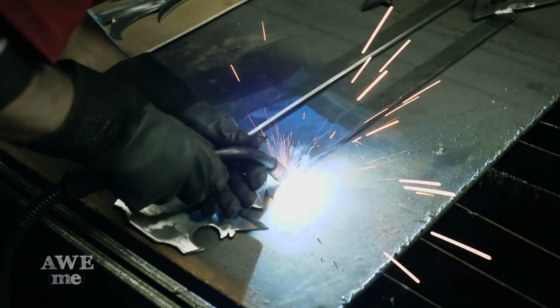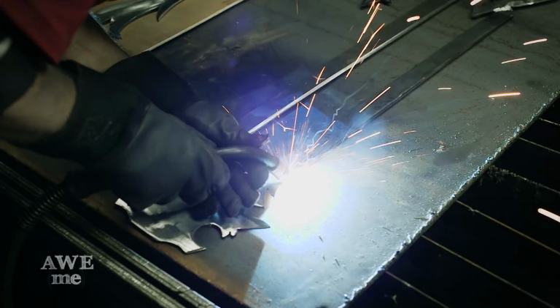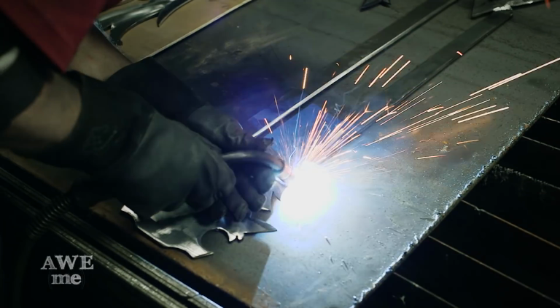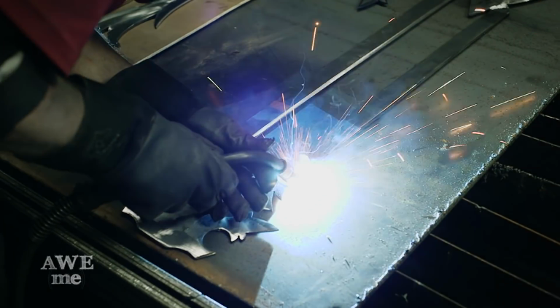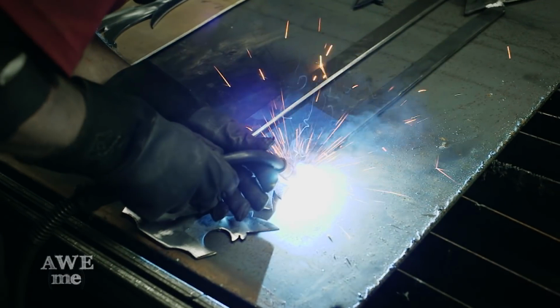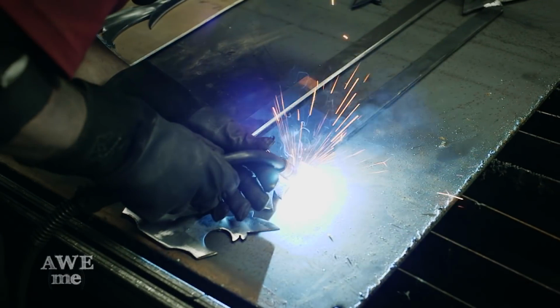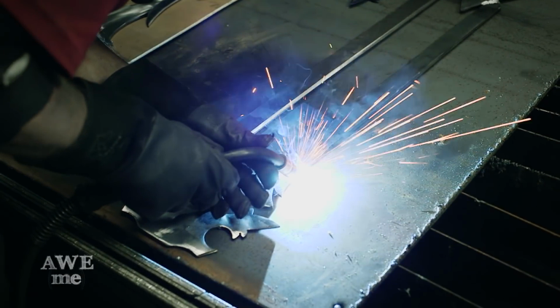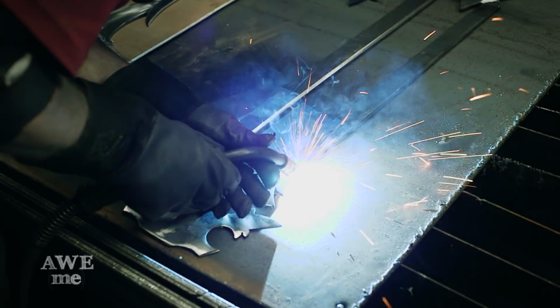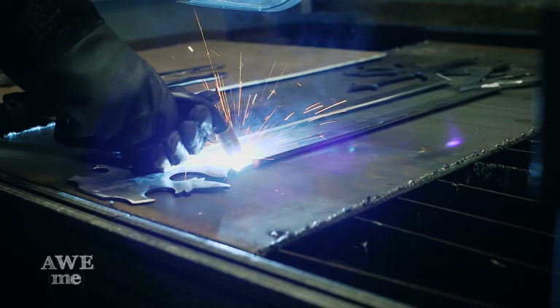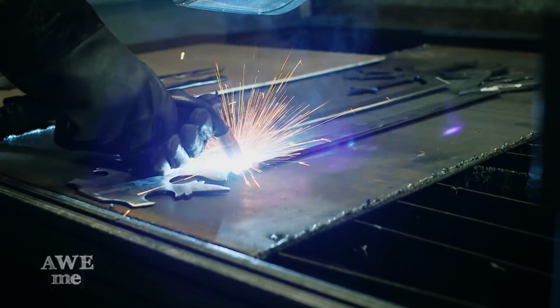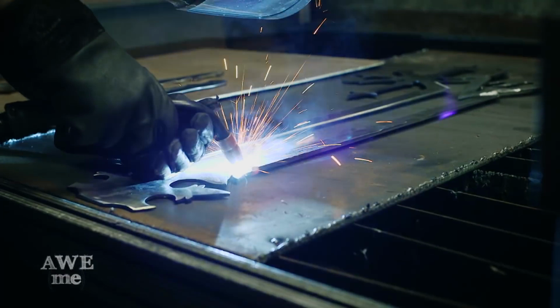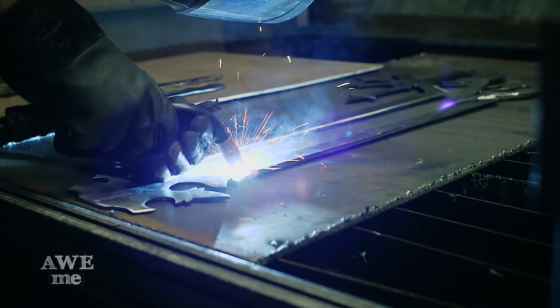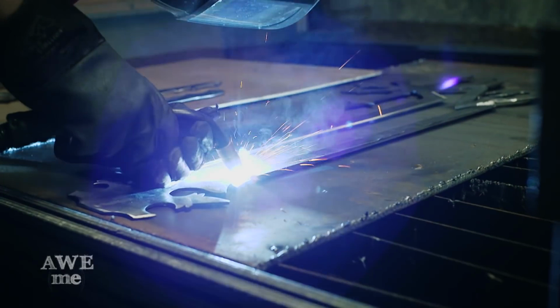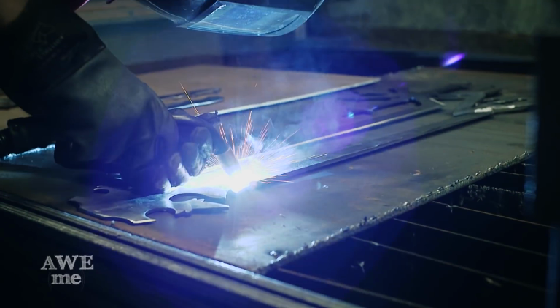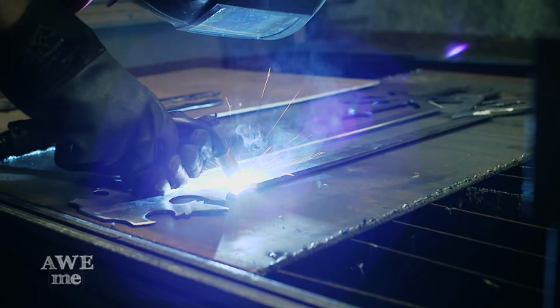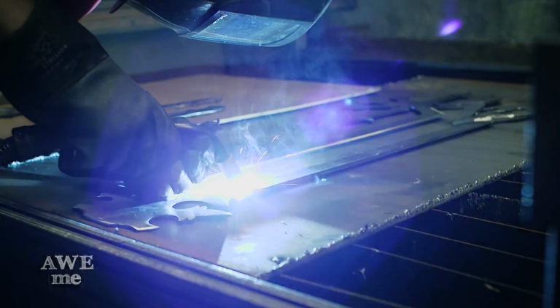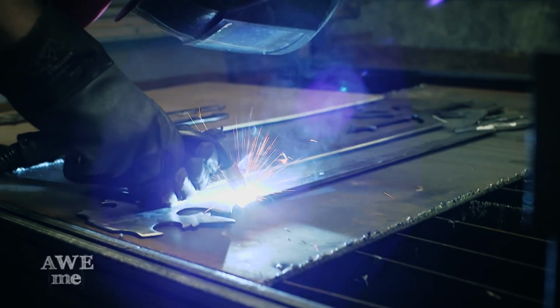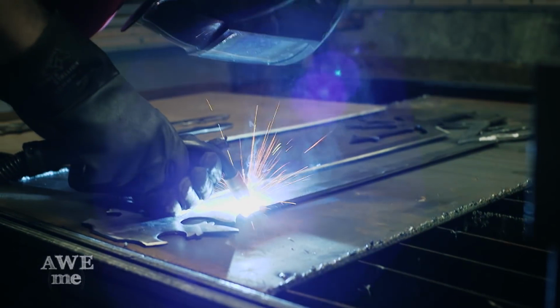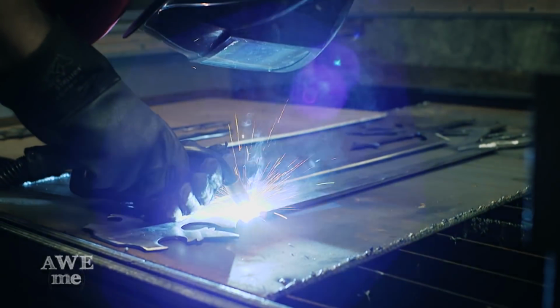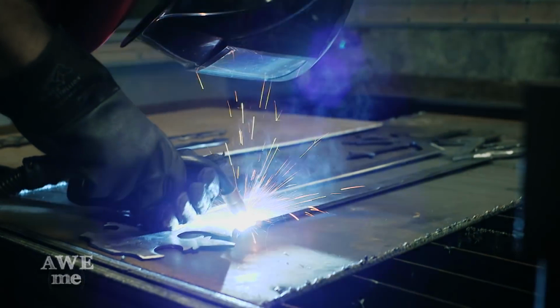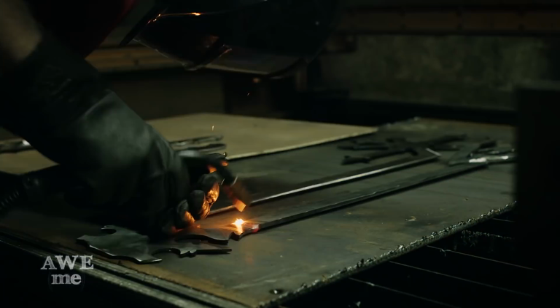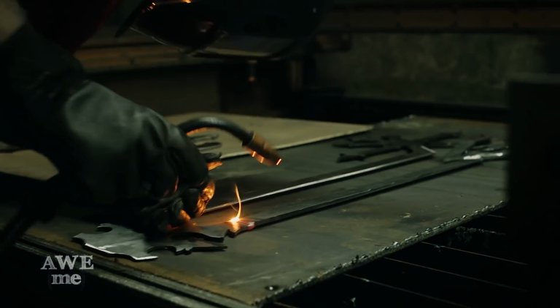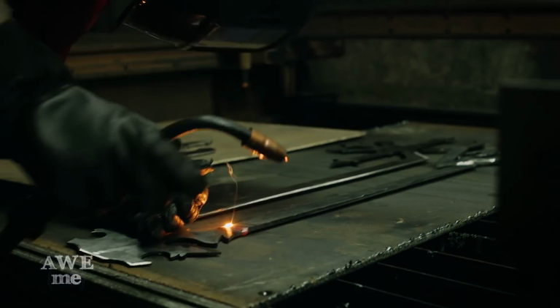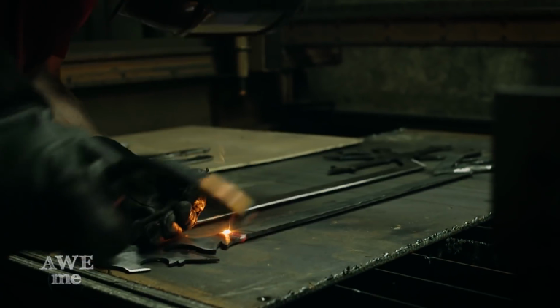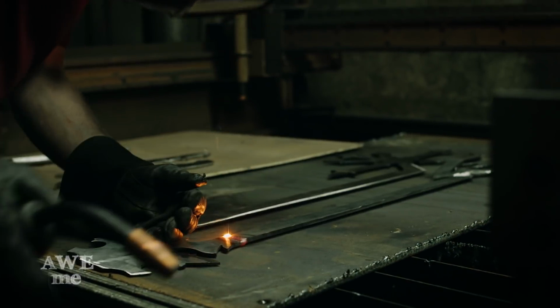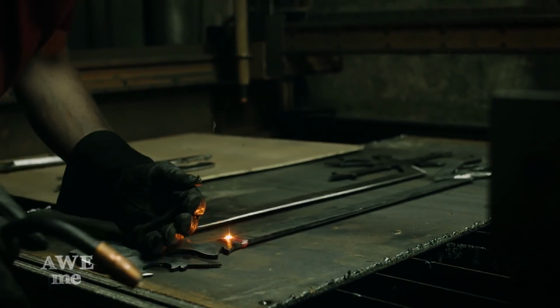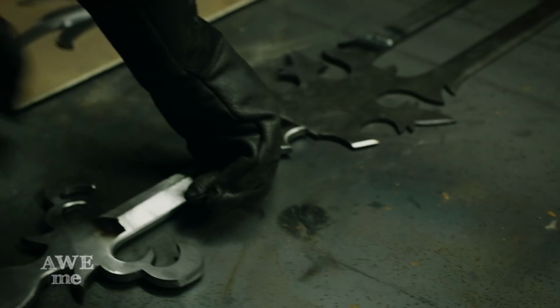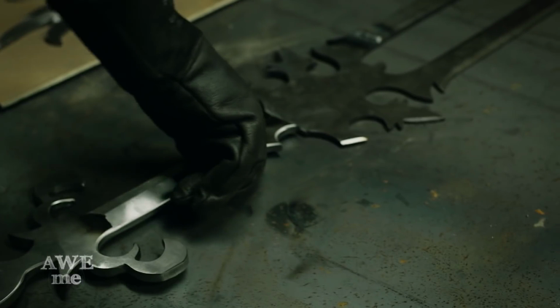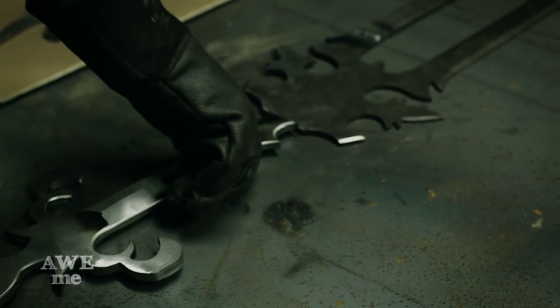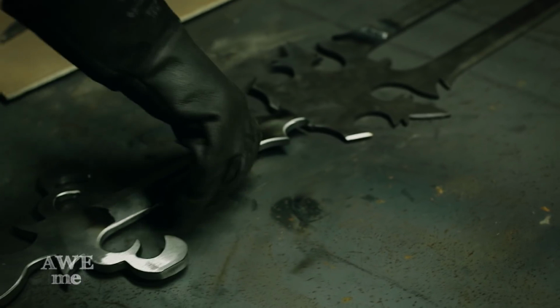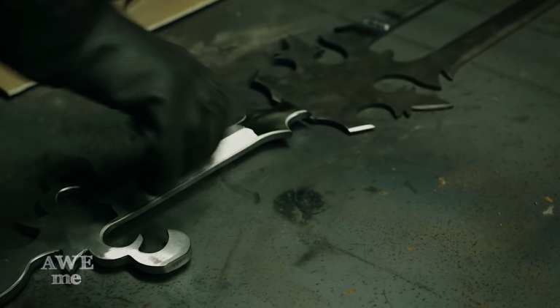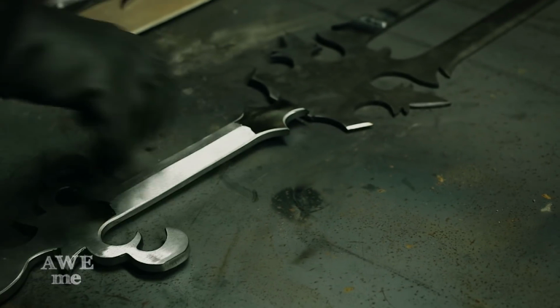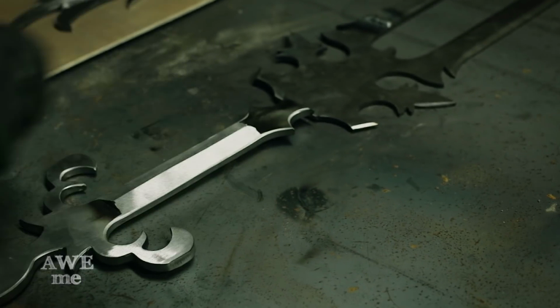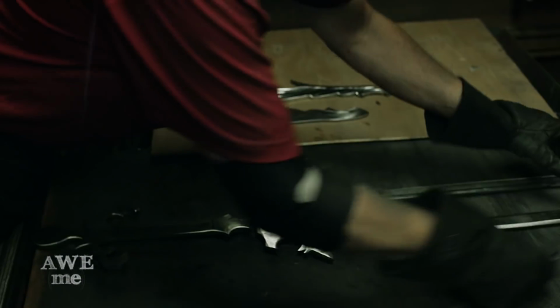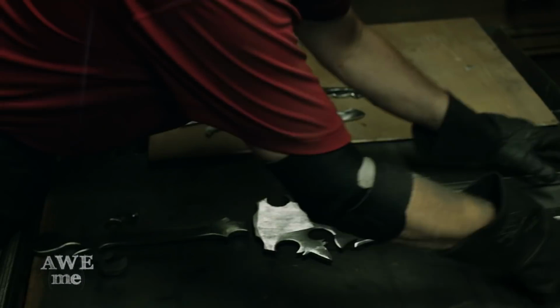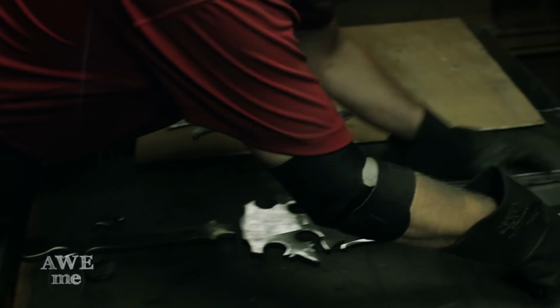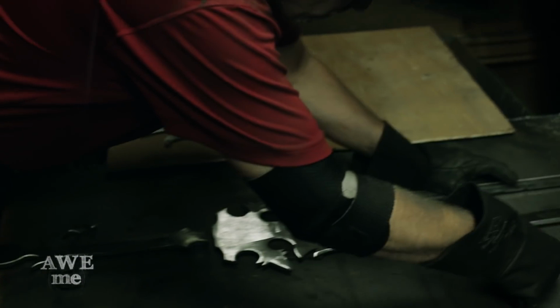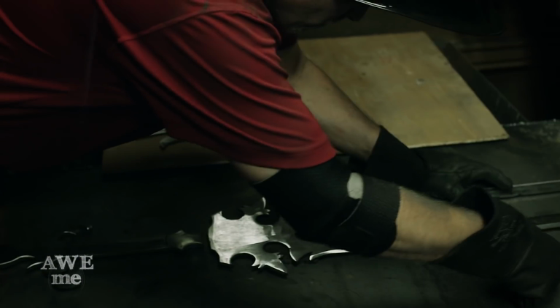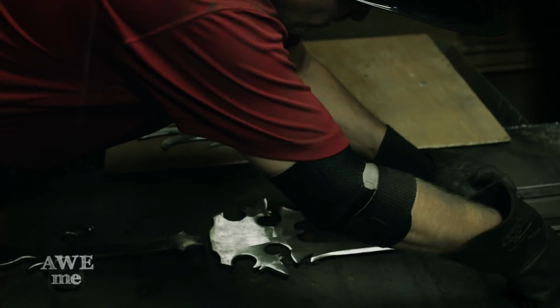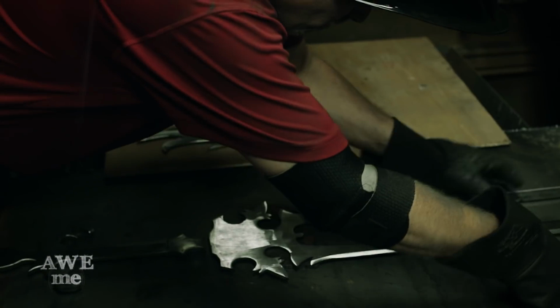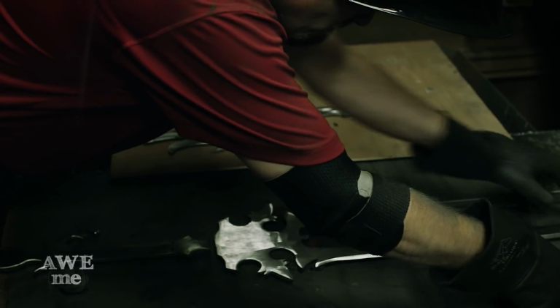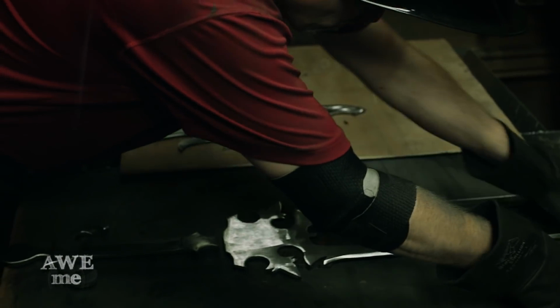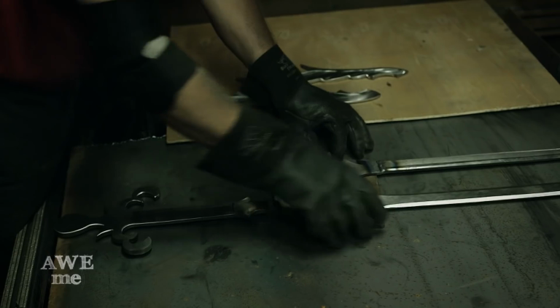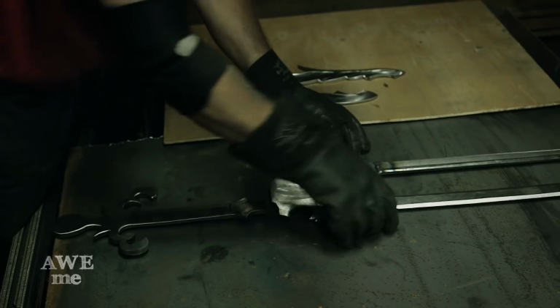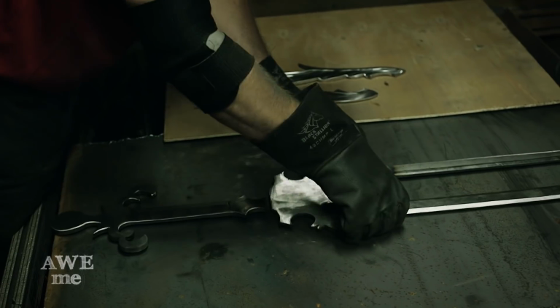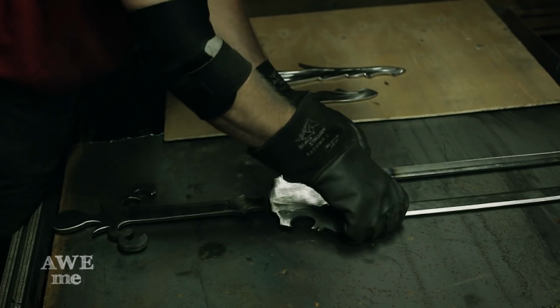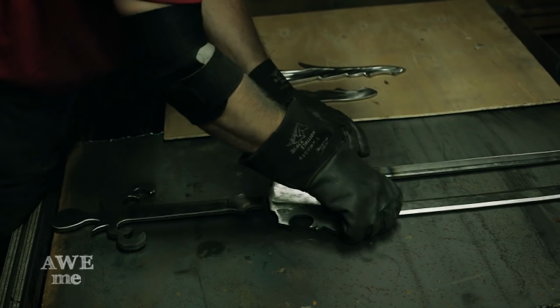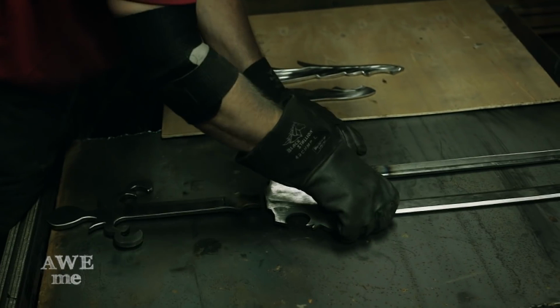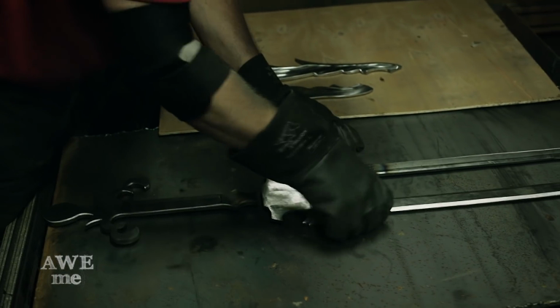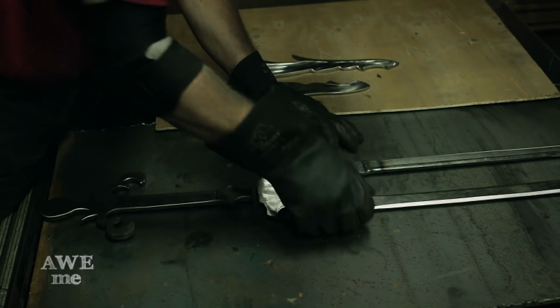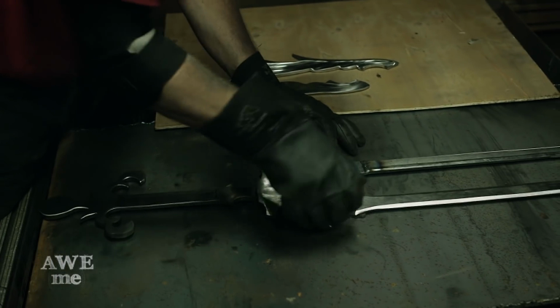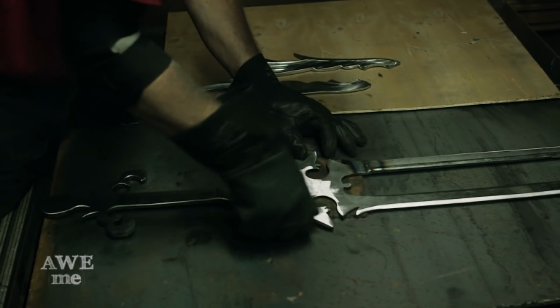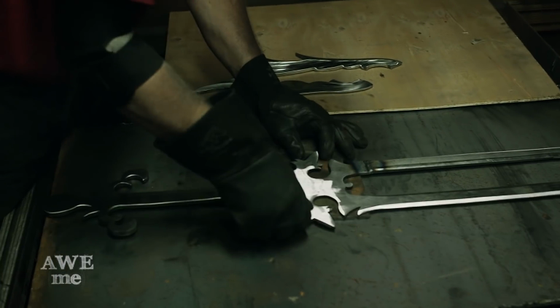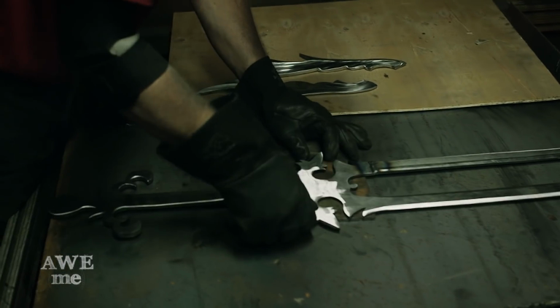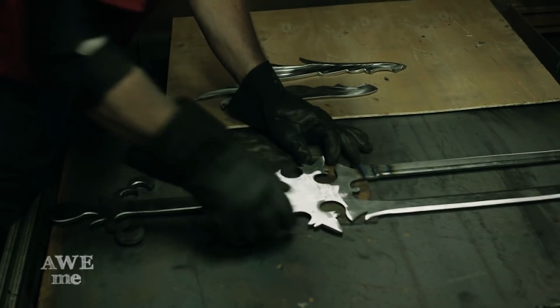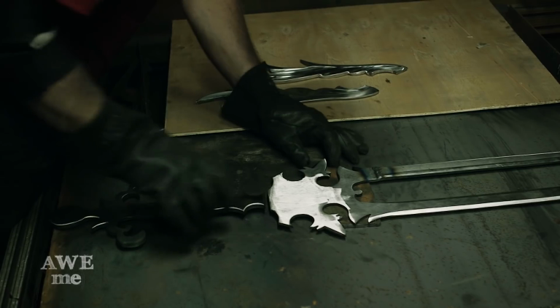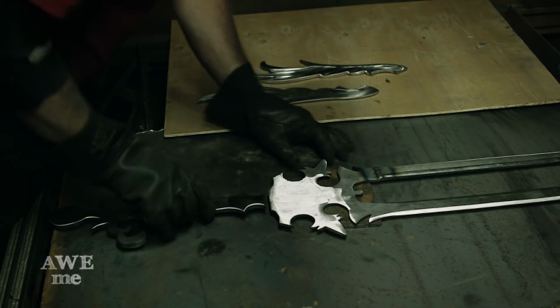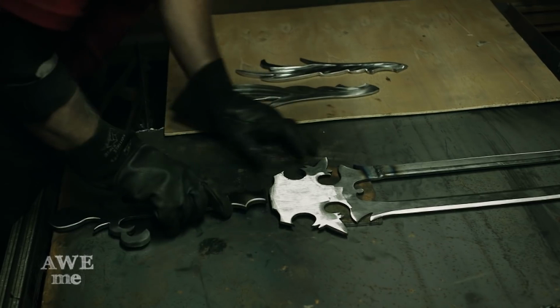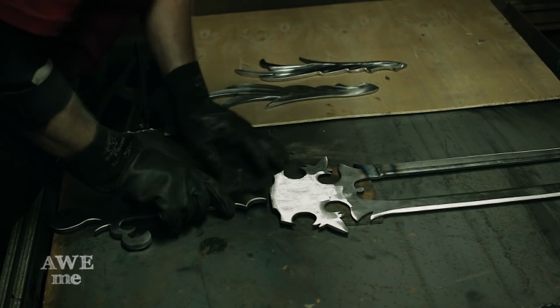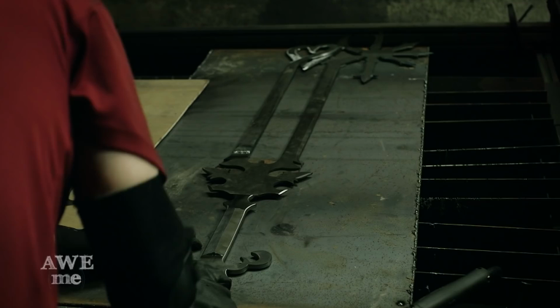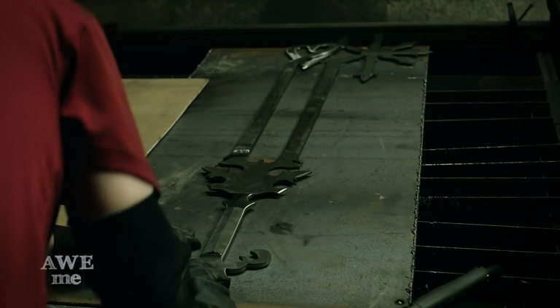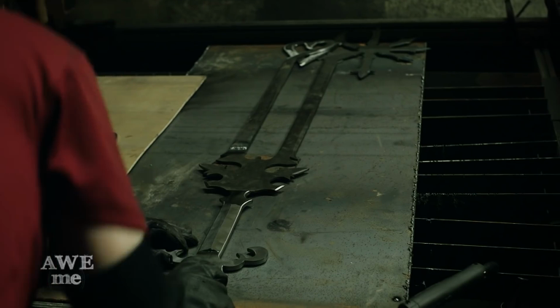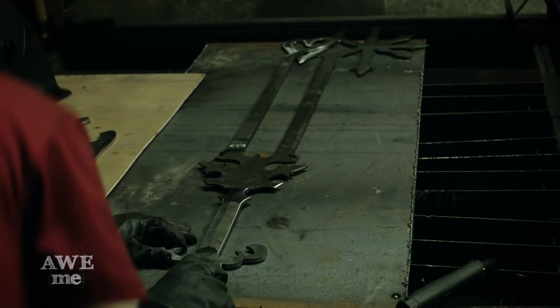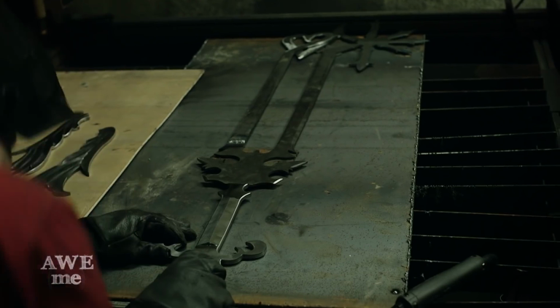Because all the parts of our keyblade are all different thicknesses, John has to use some shims to get everything at the correct levels before welding them together.